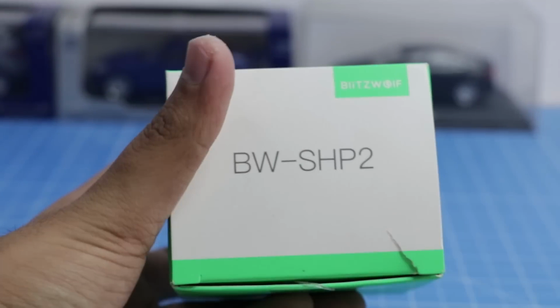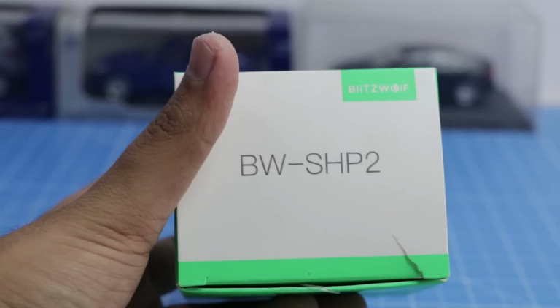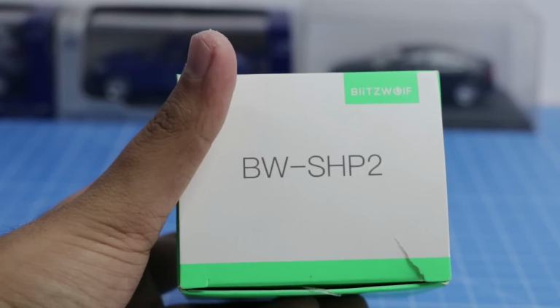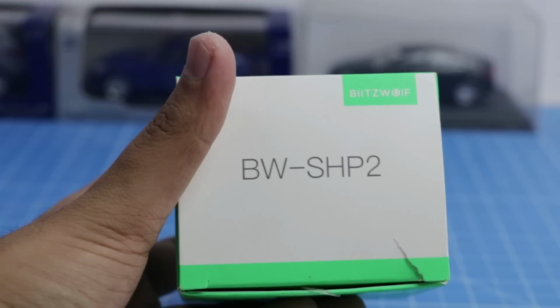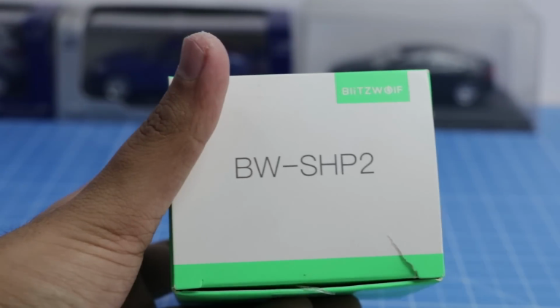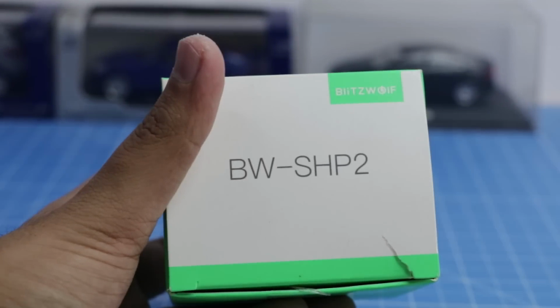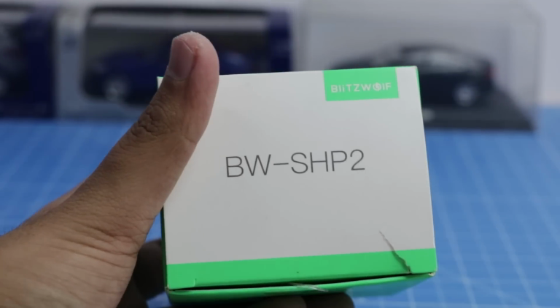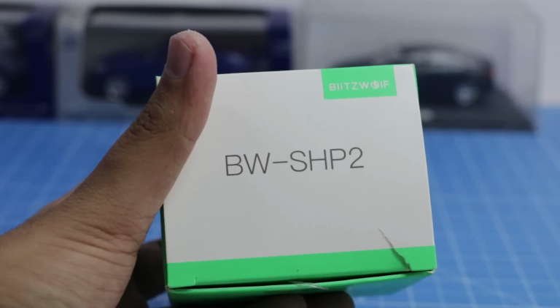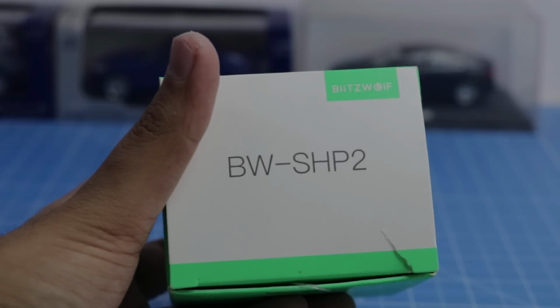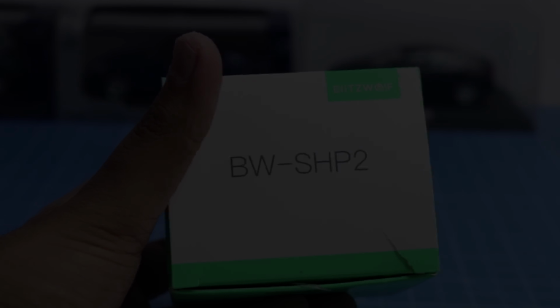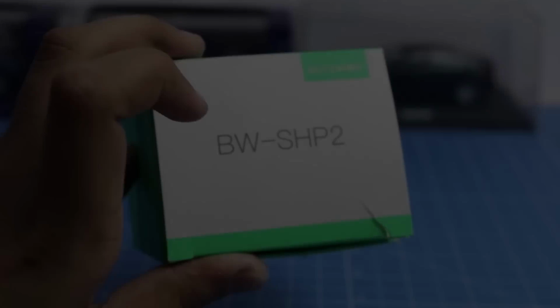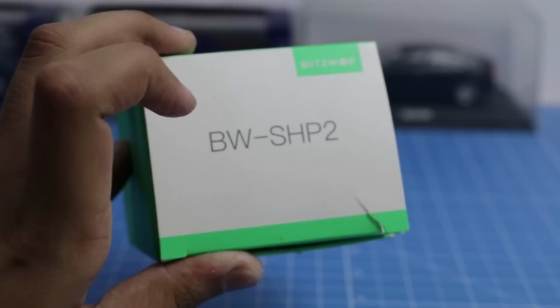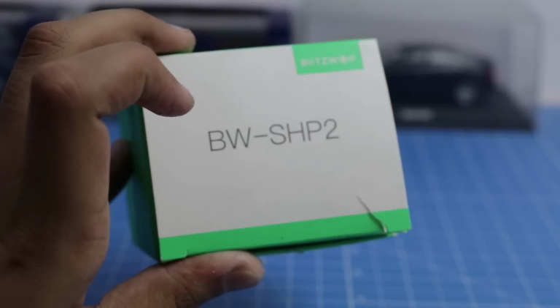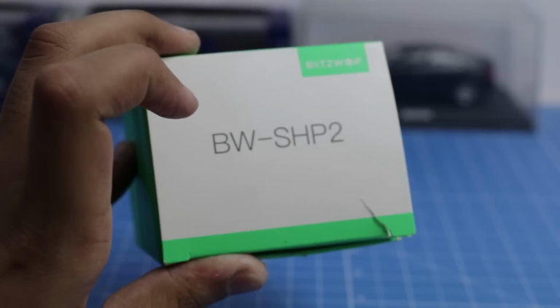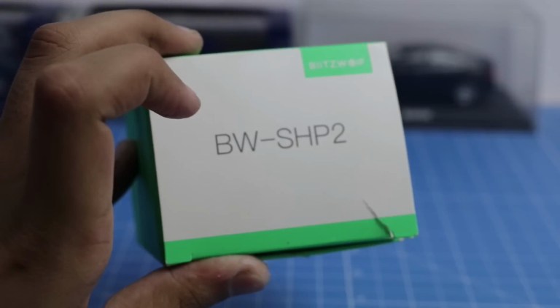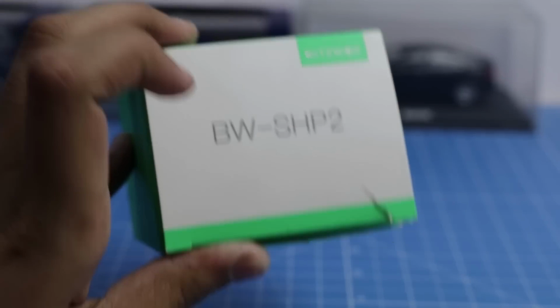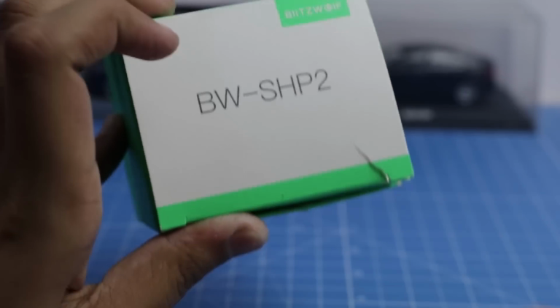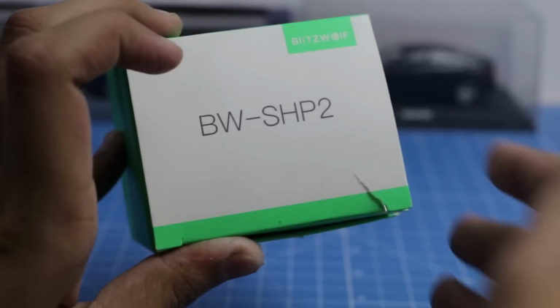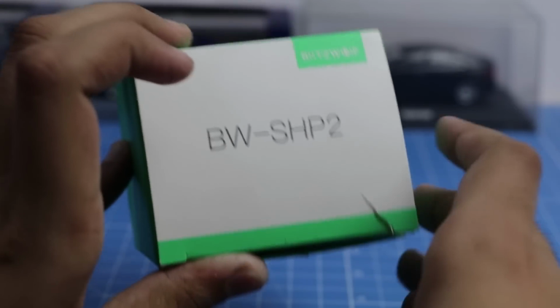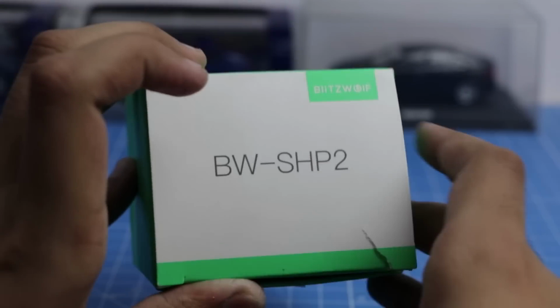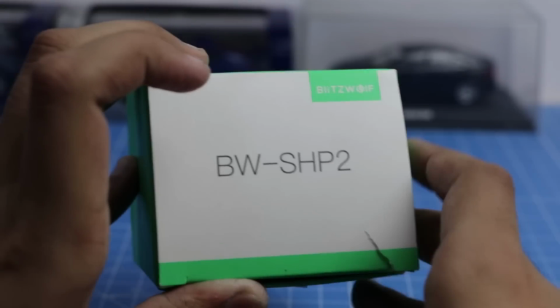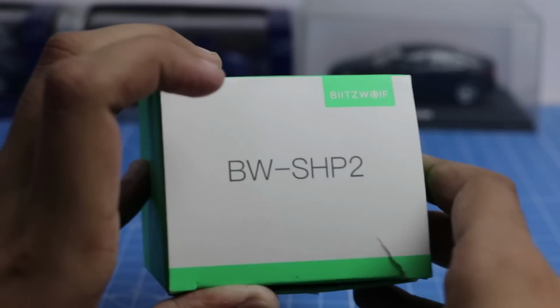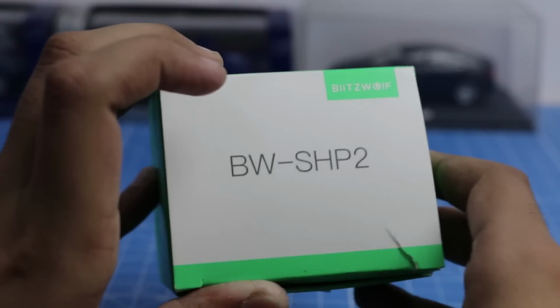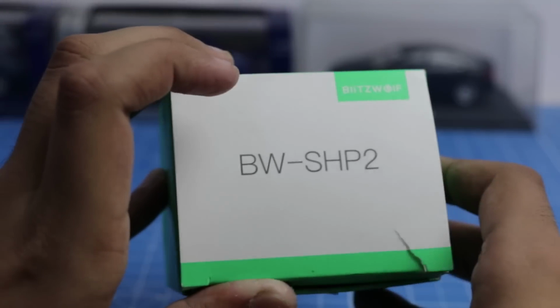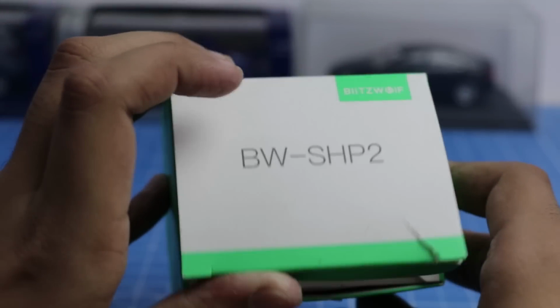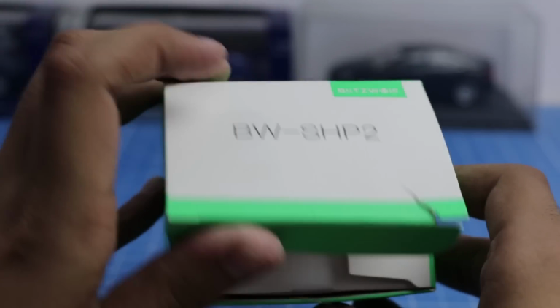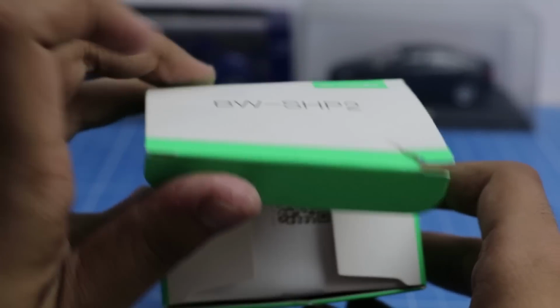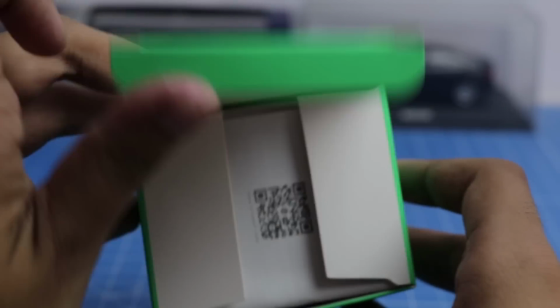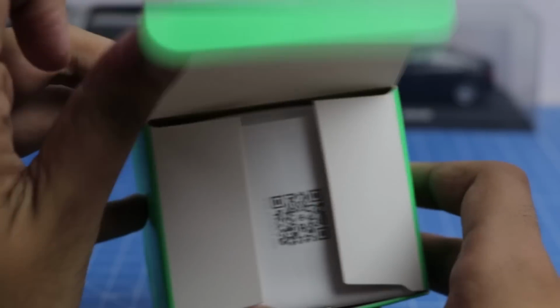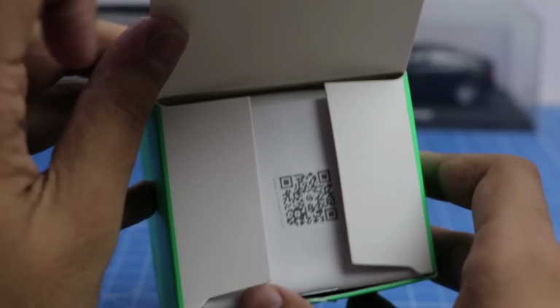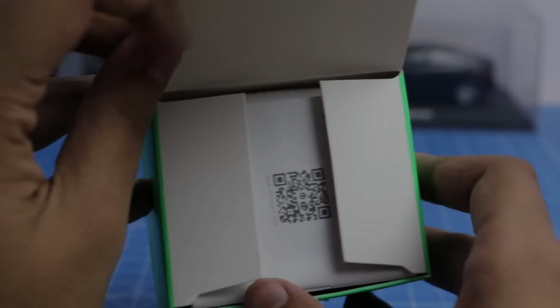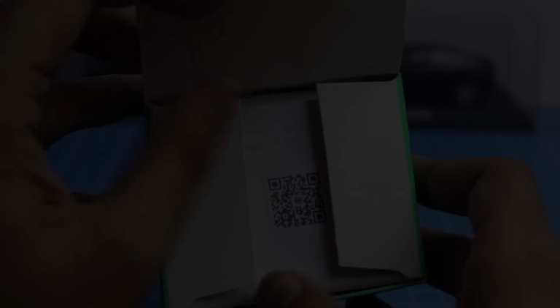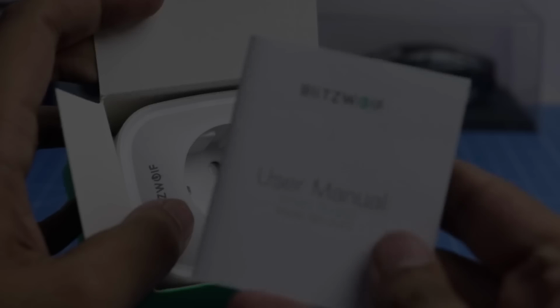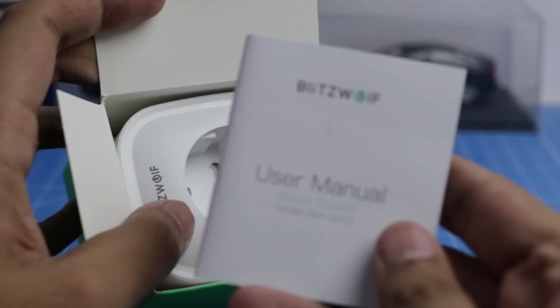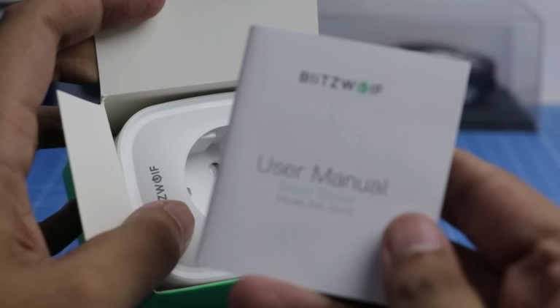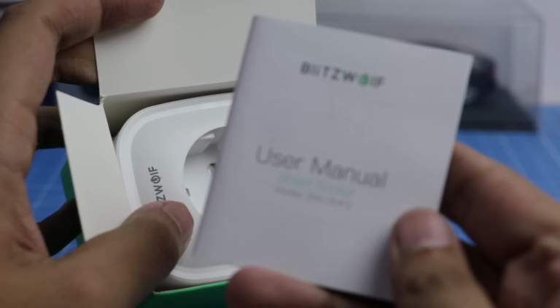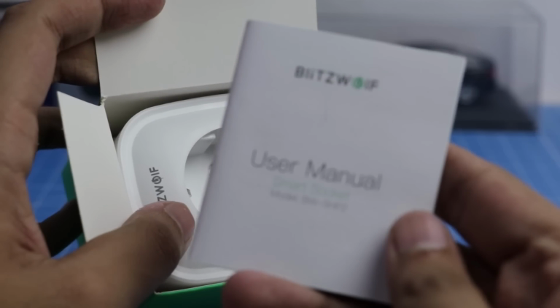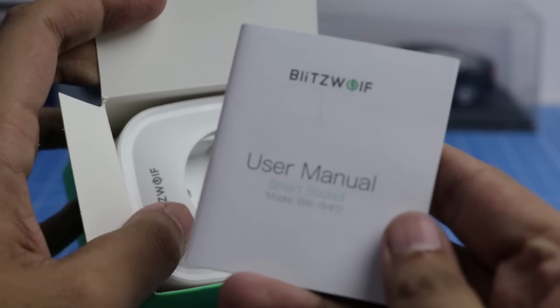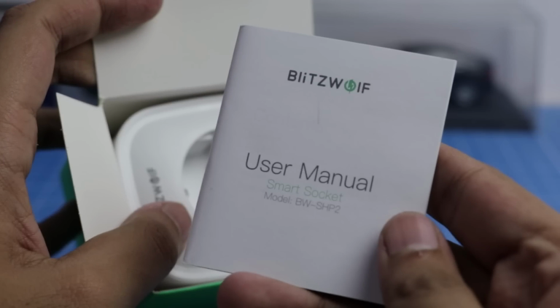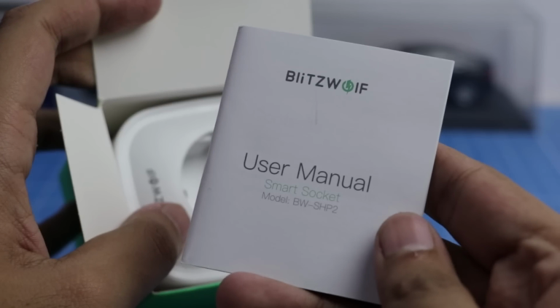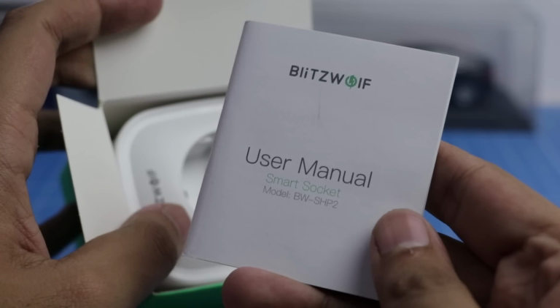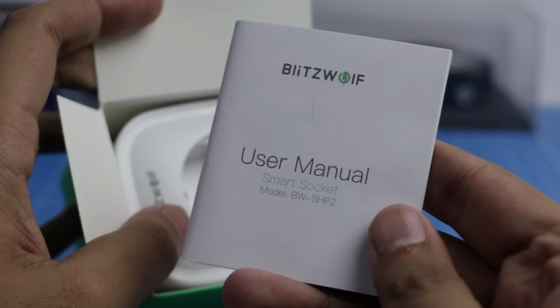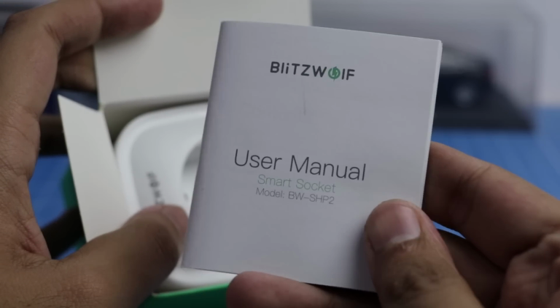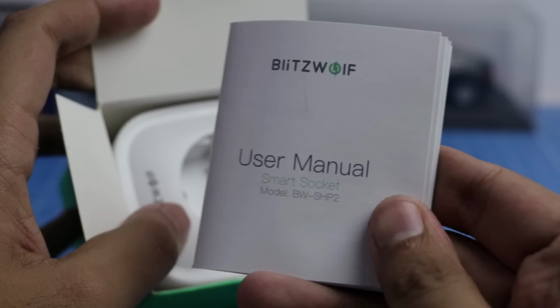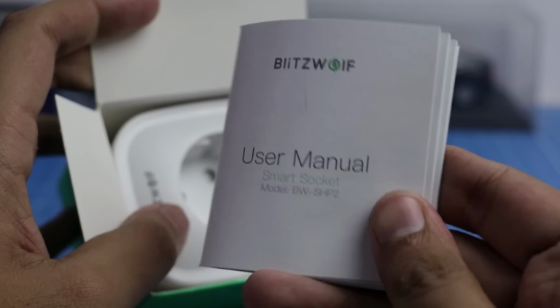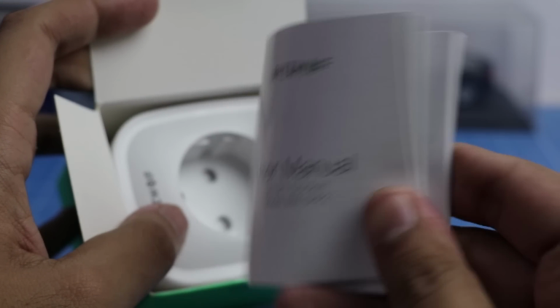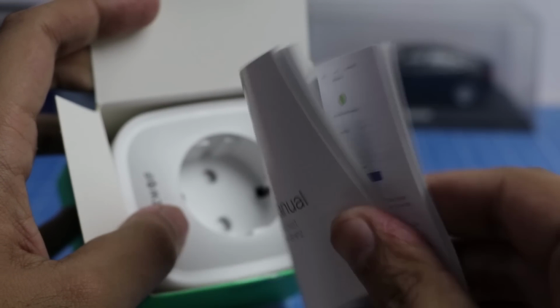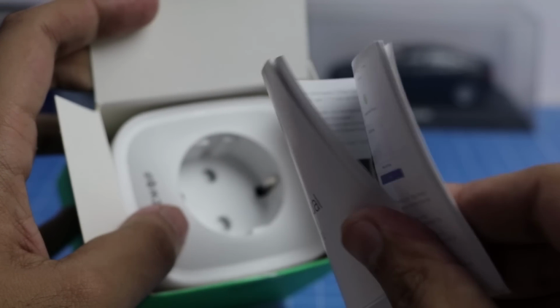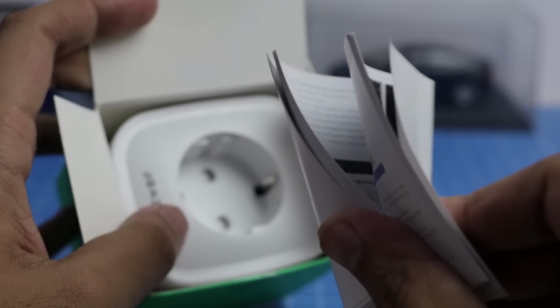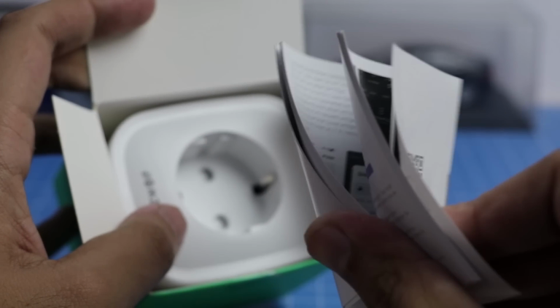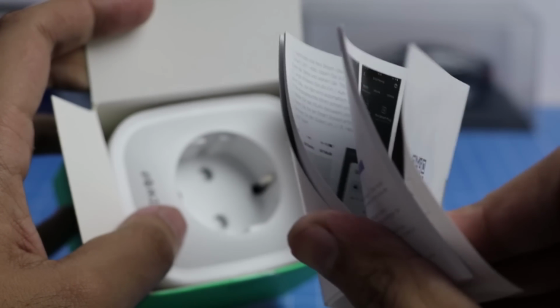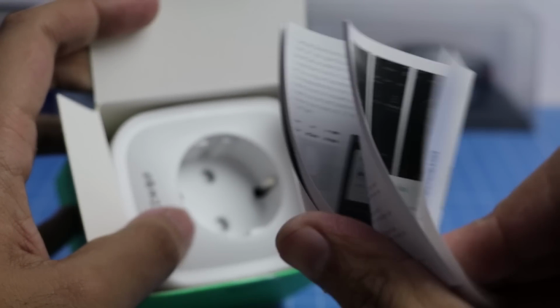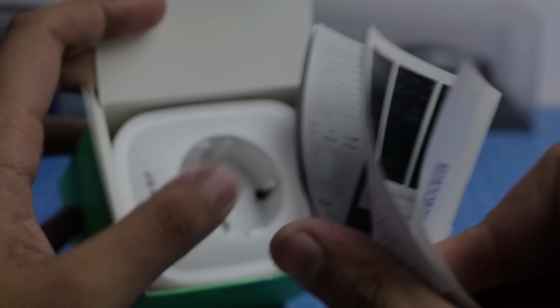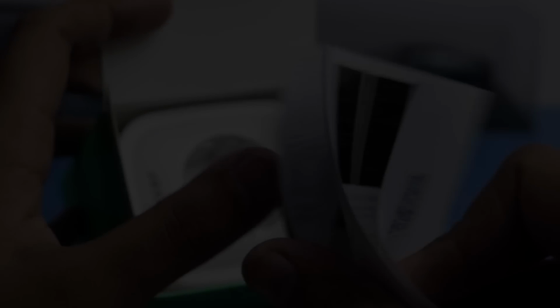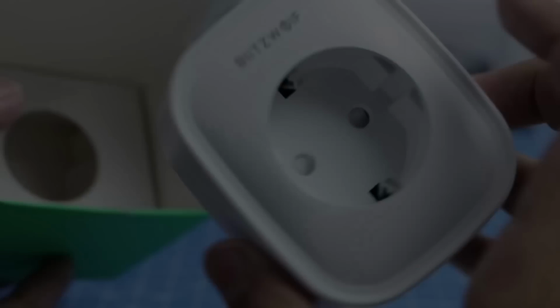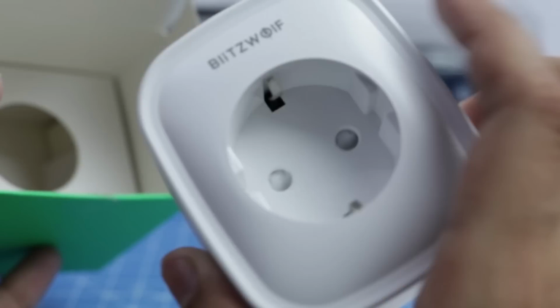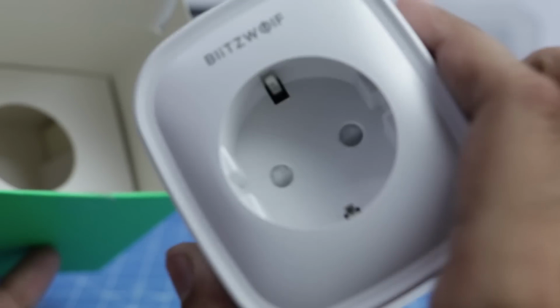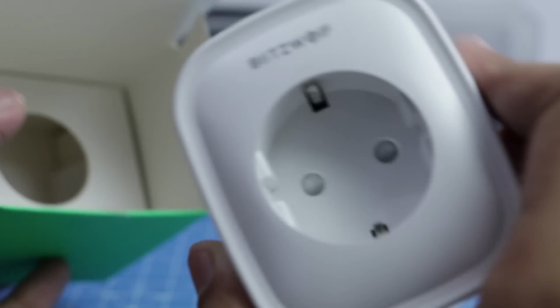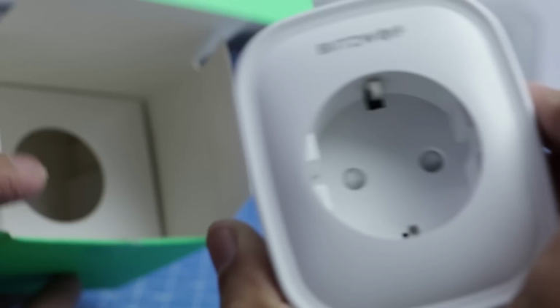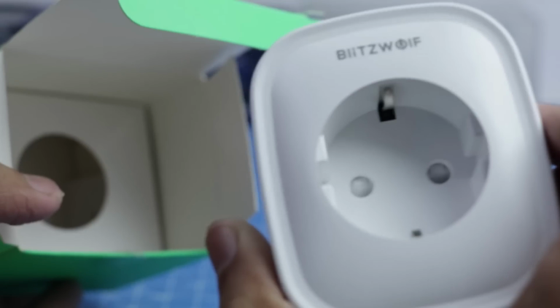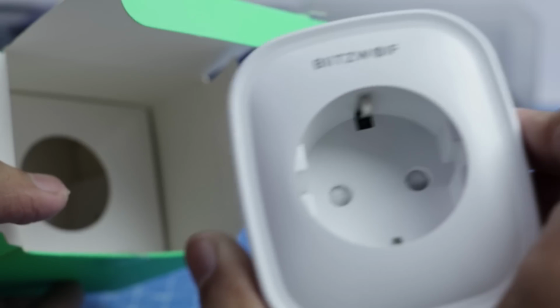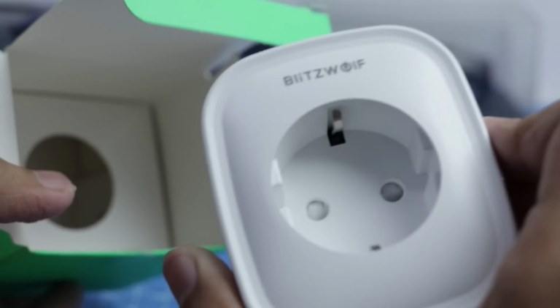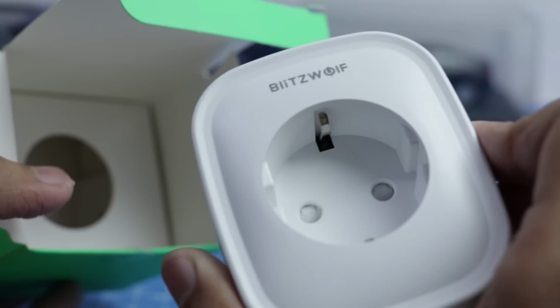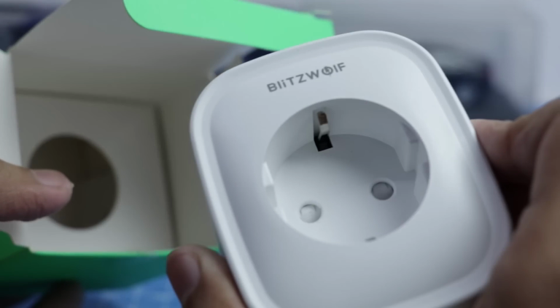It comes with simple packaging. Opening the box, the first thing we have is the user manual, some warranty information, and the socket itself.